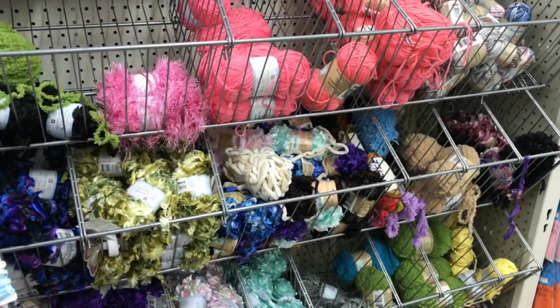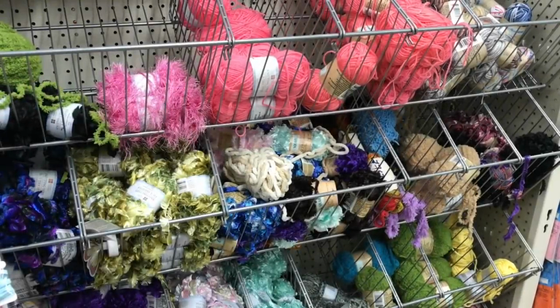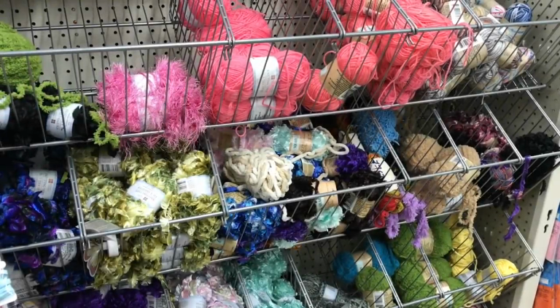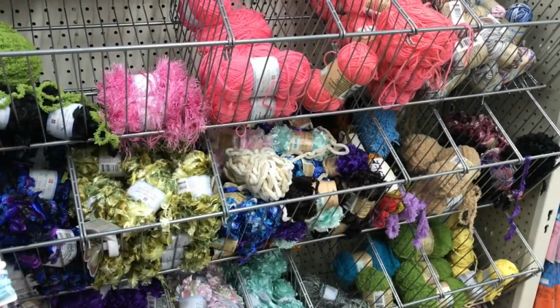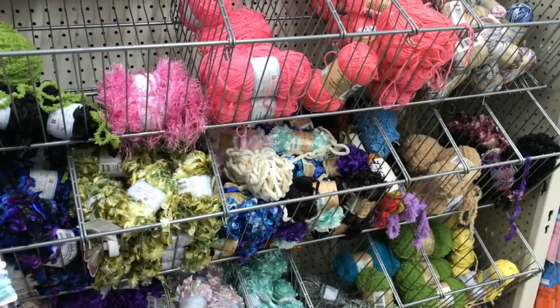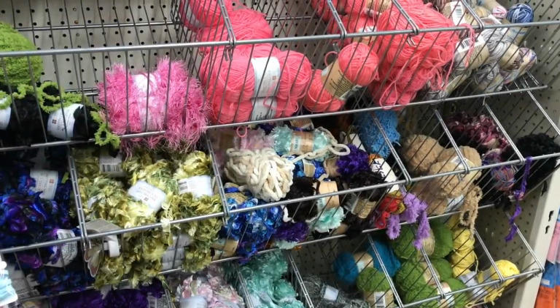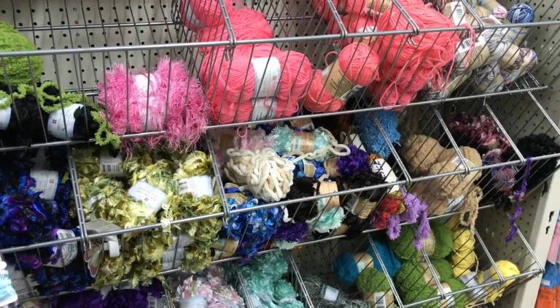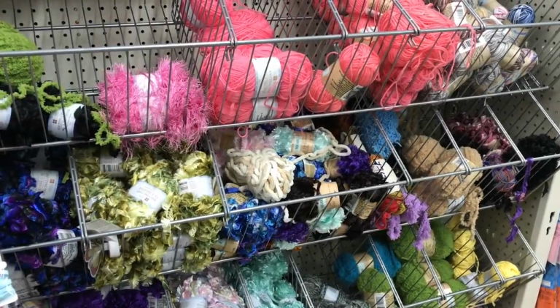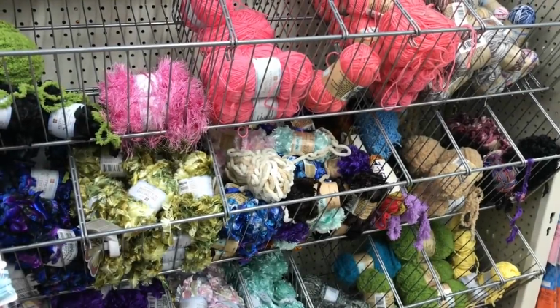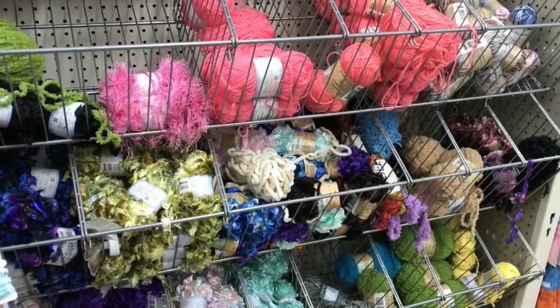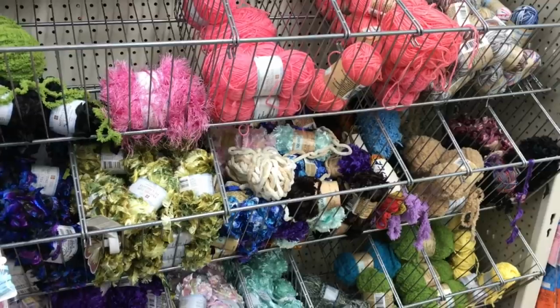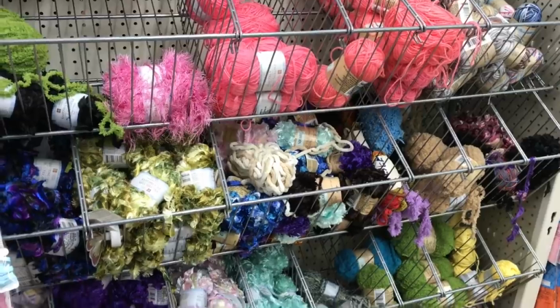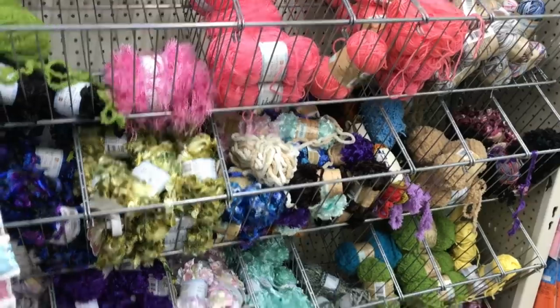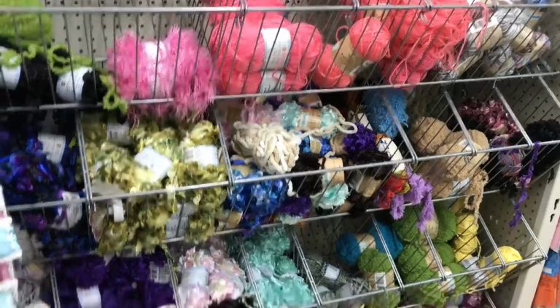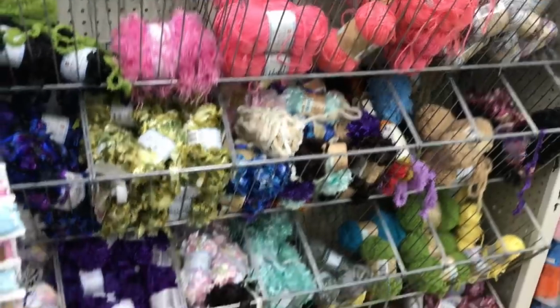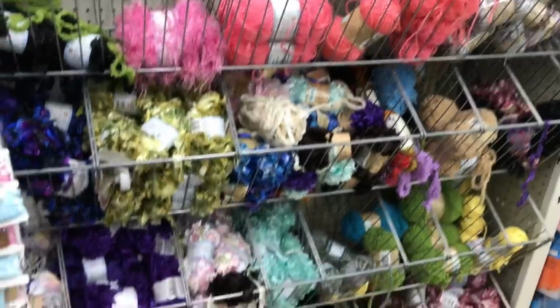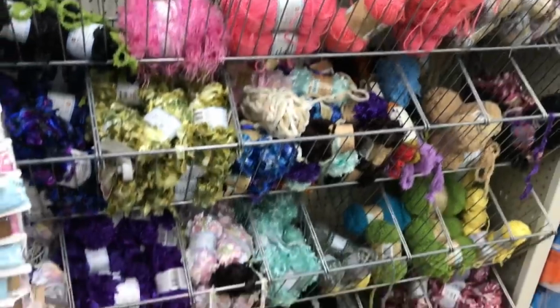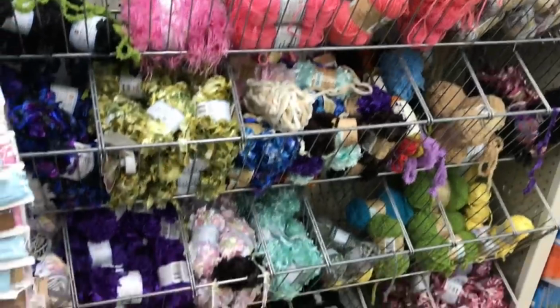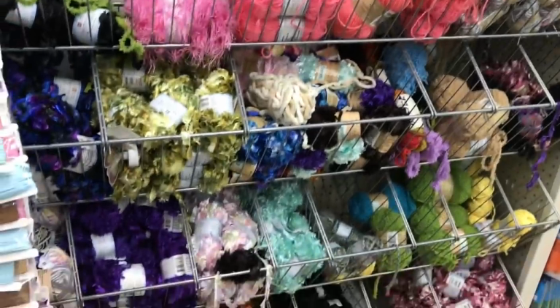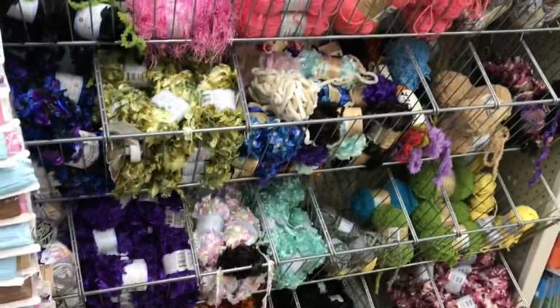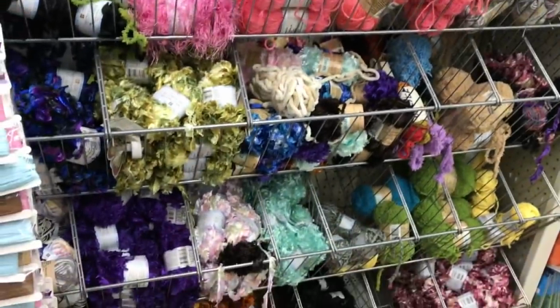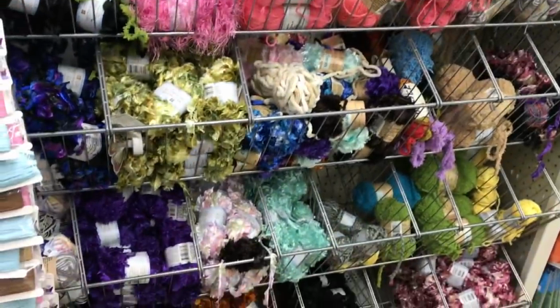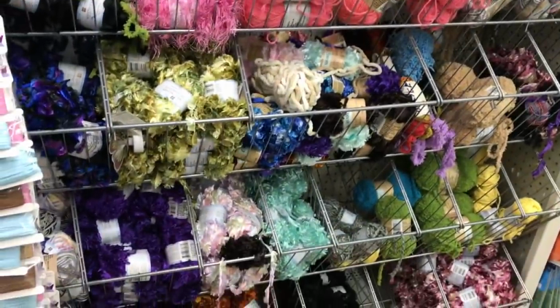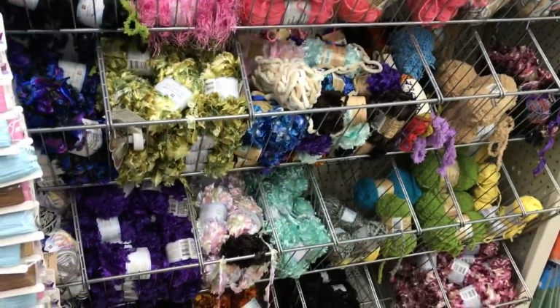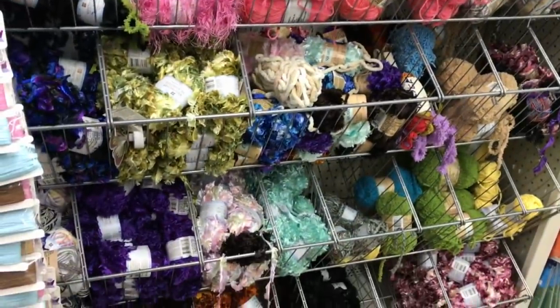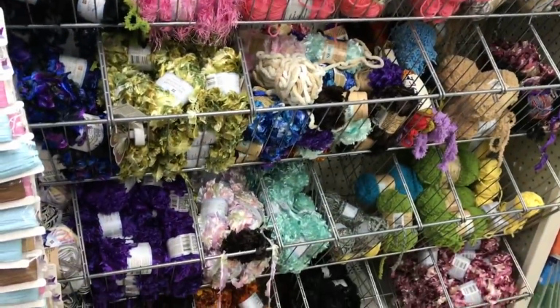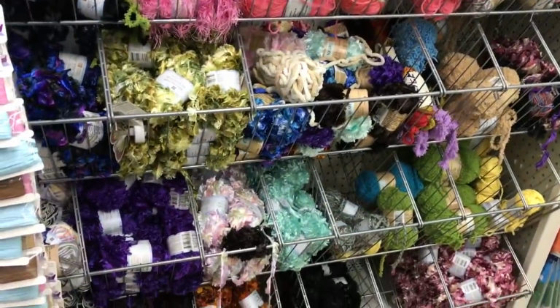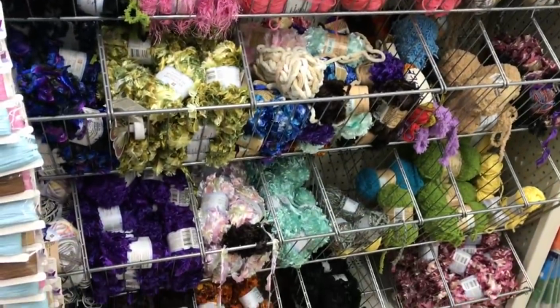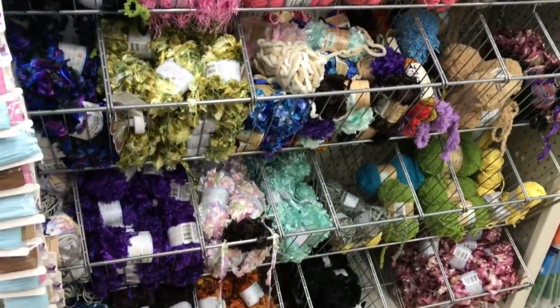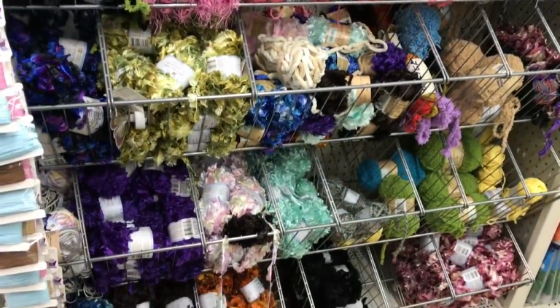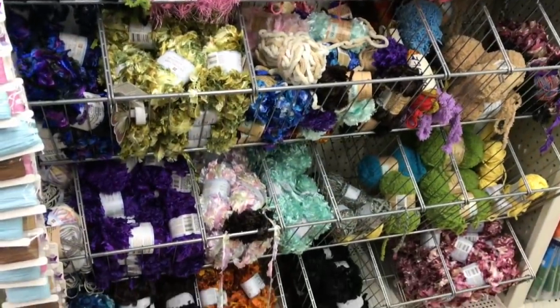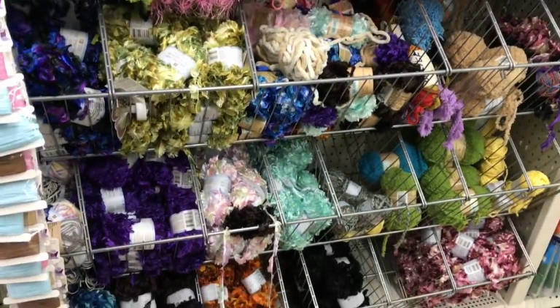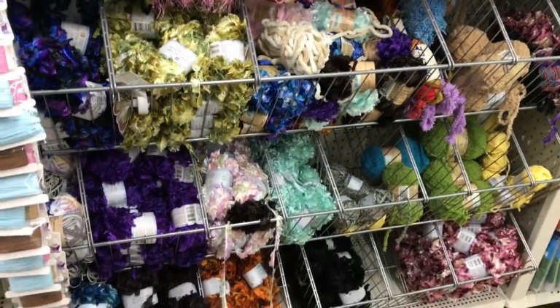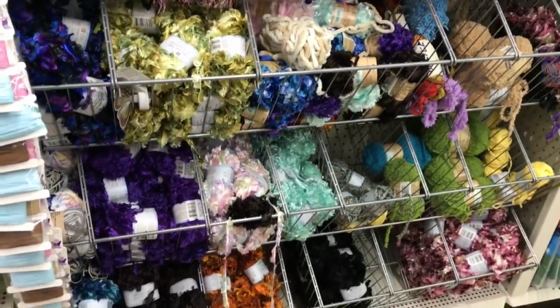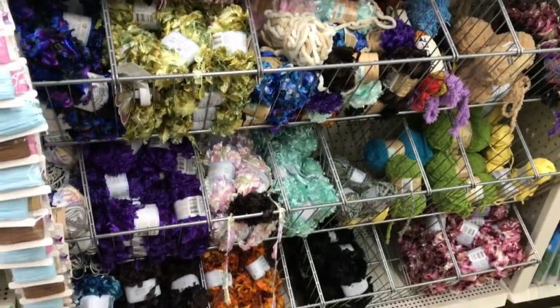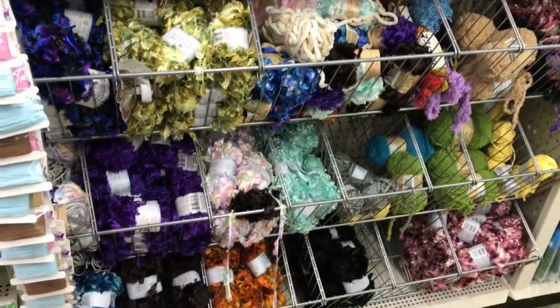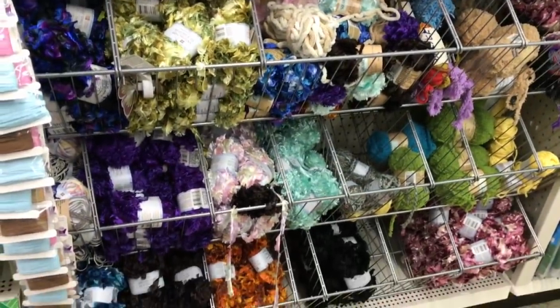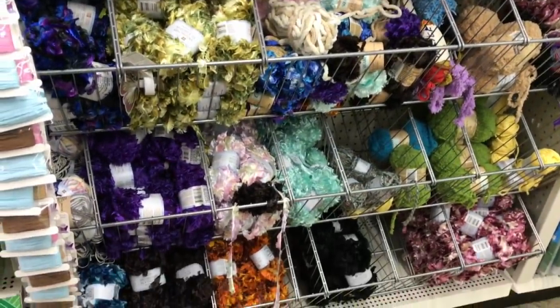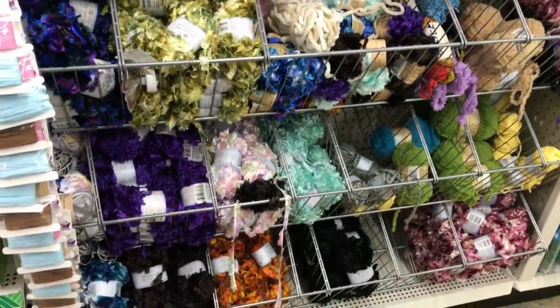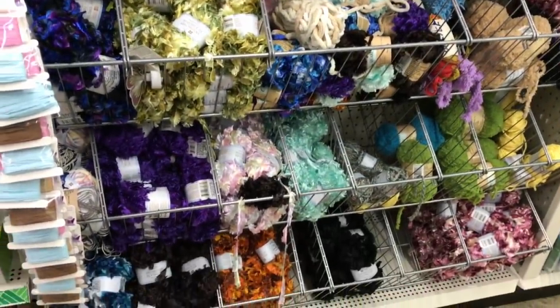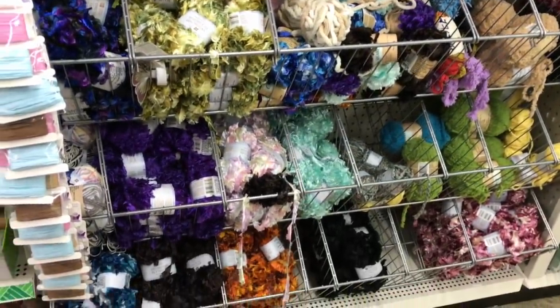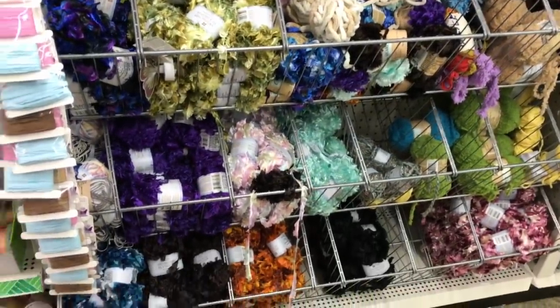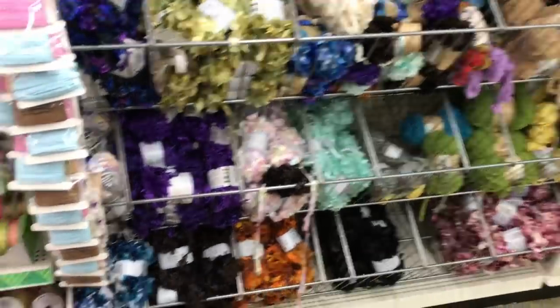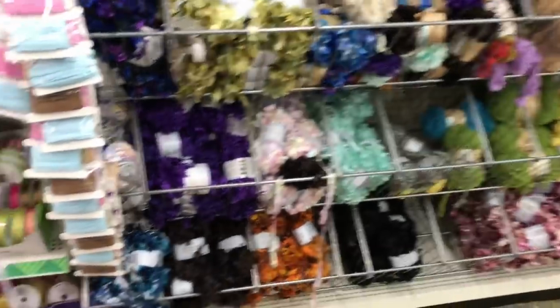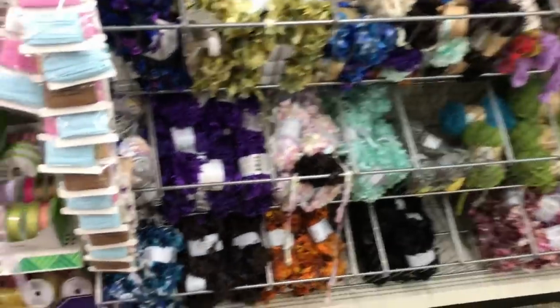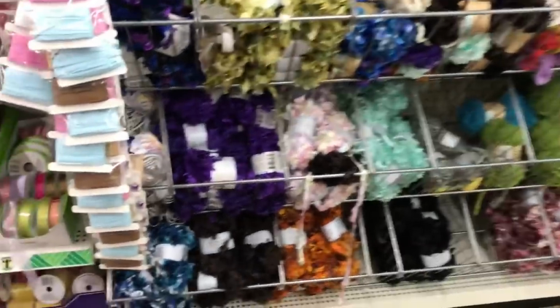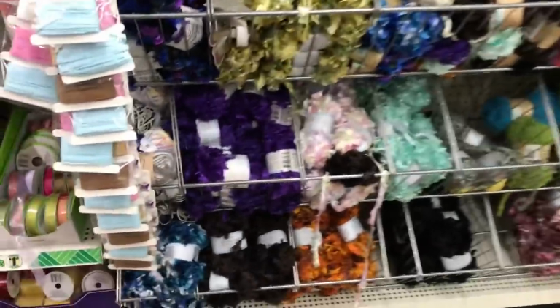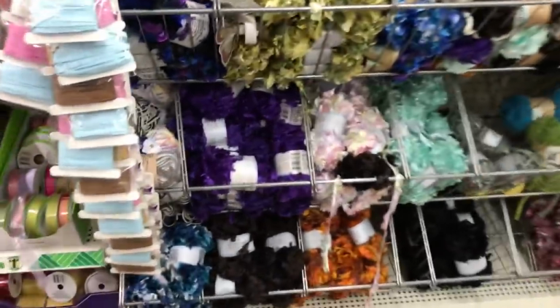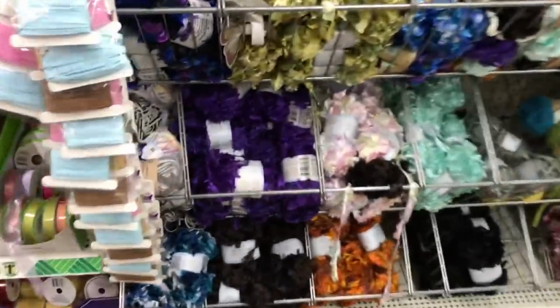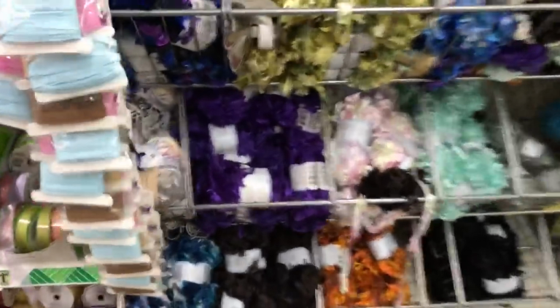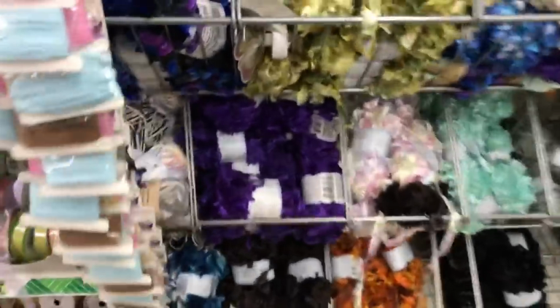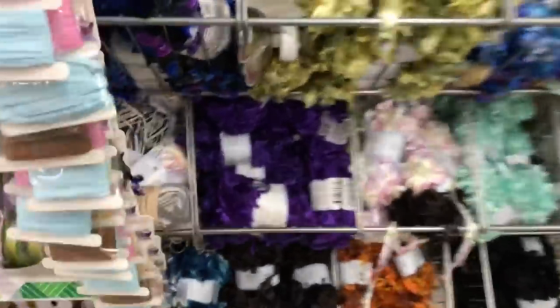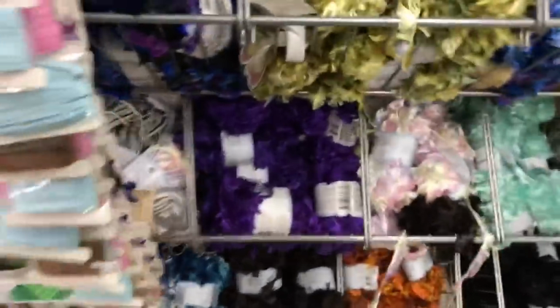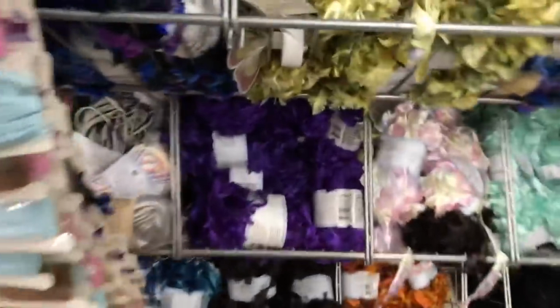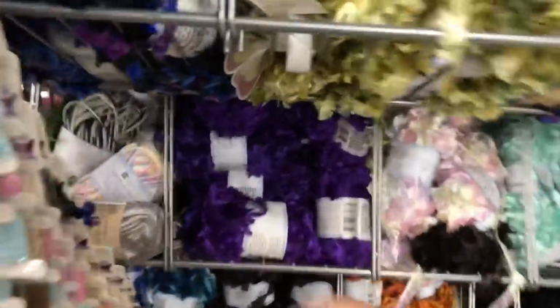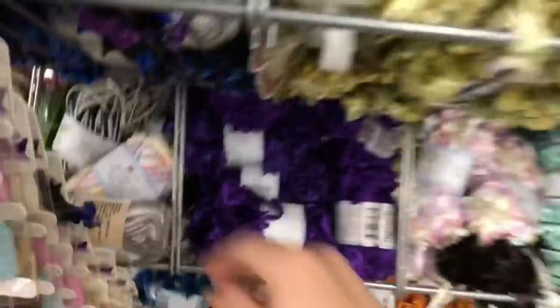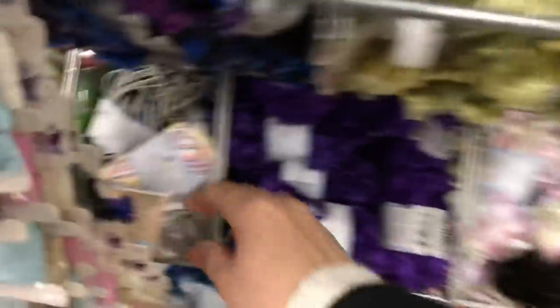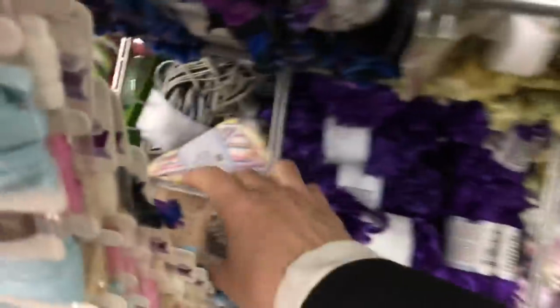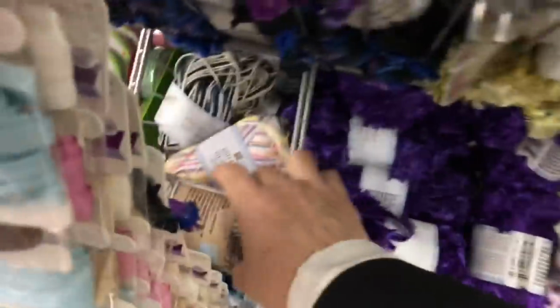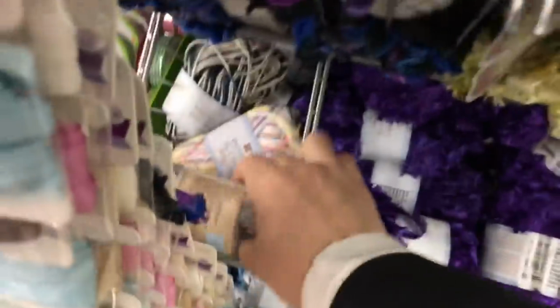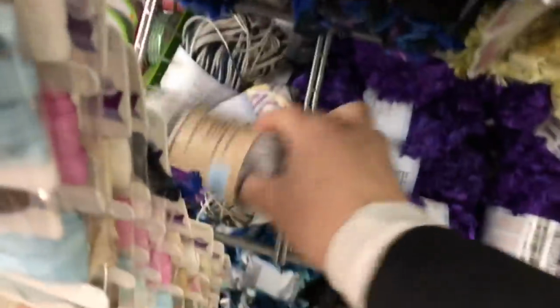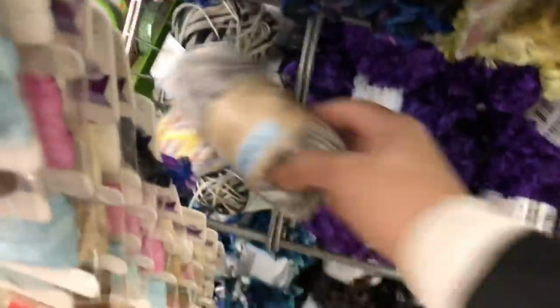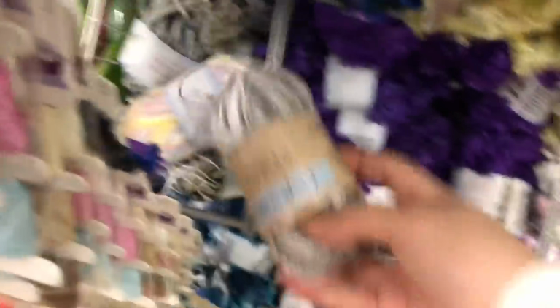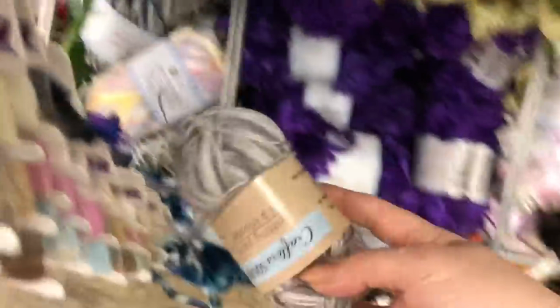The yarn is a bit picked through - you can tell it's been gone through. But this color is new.